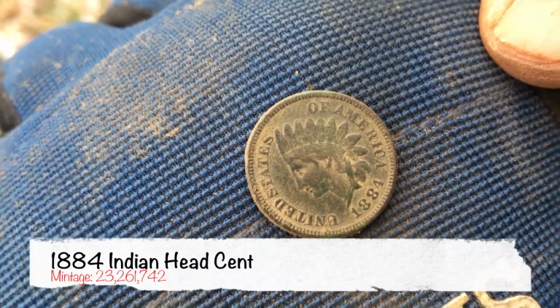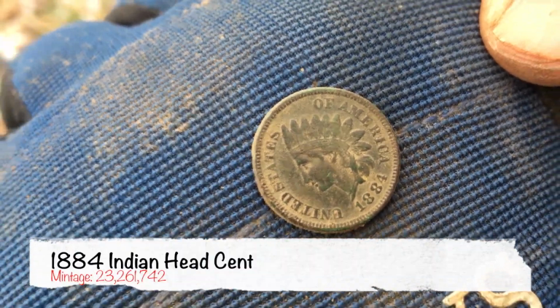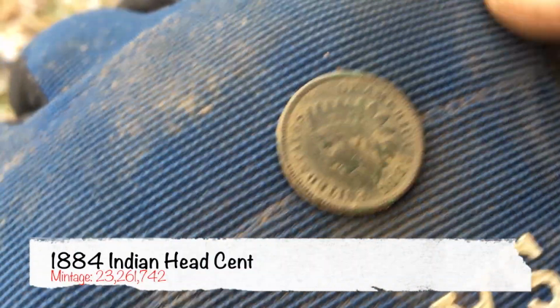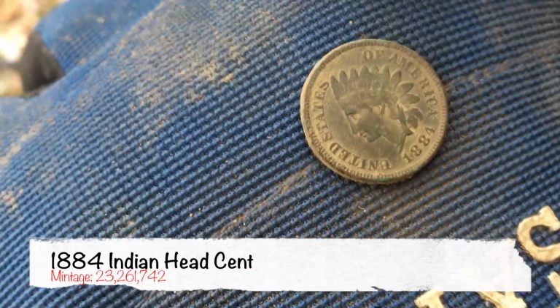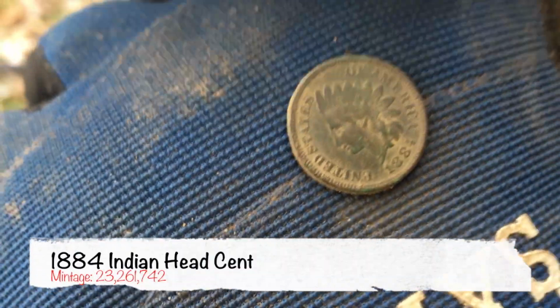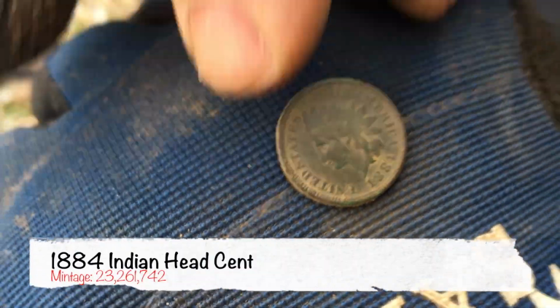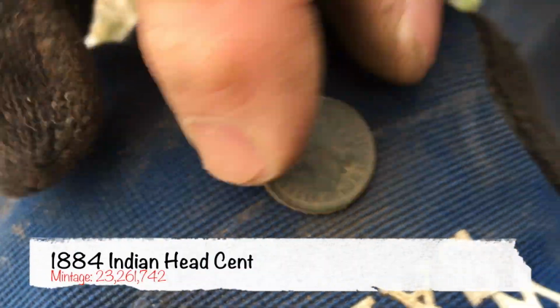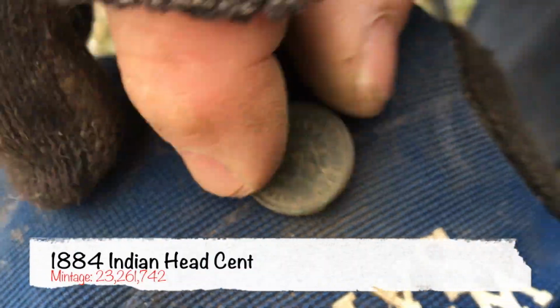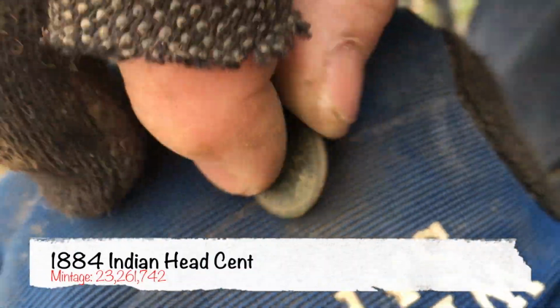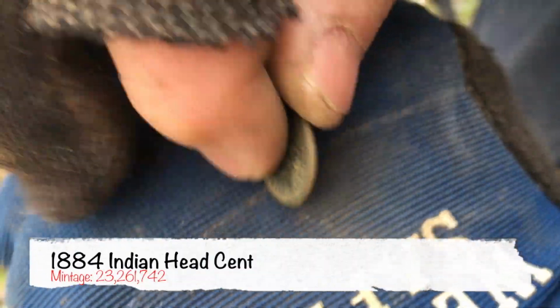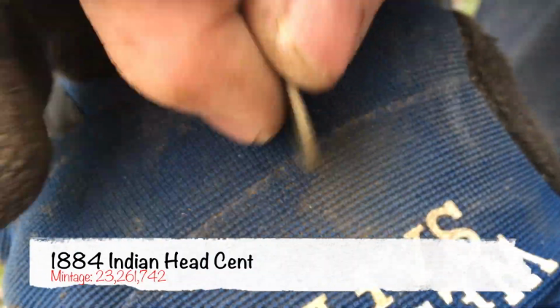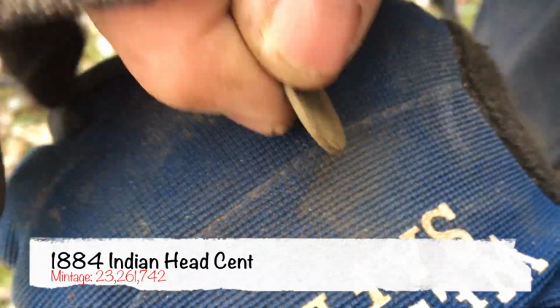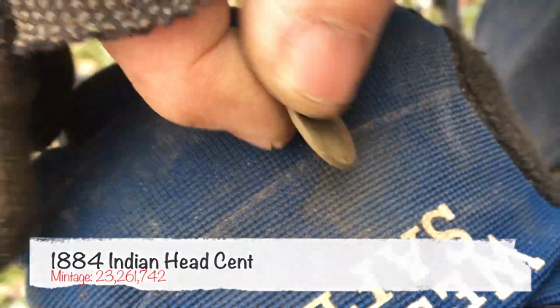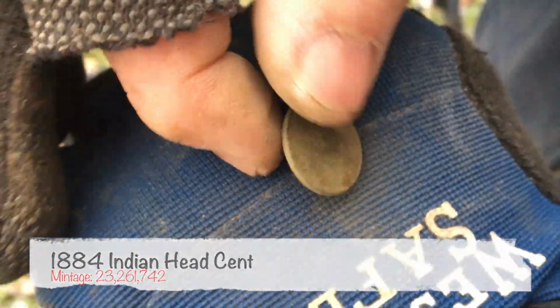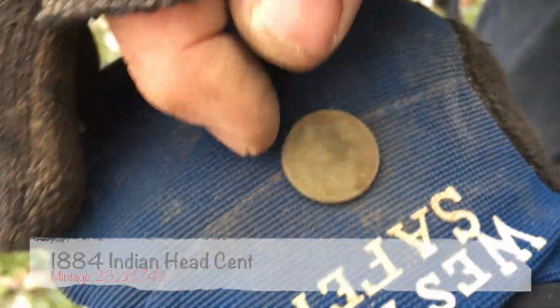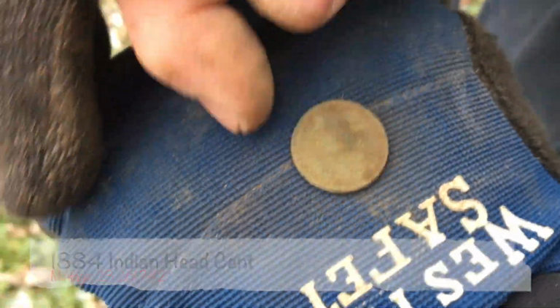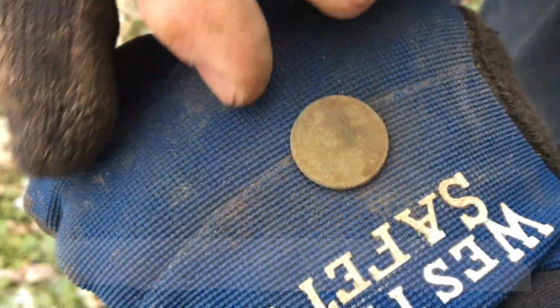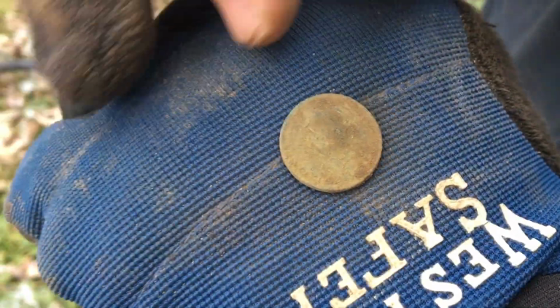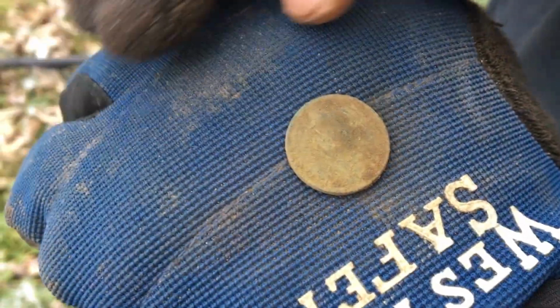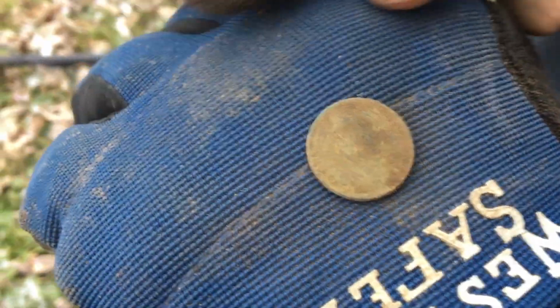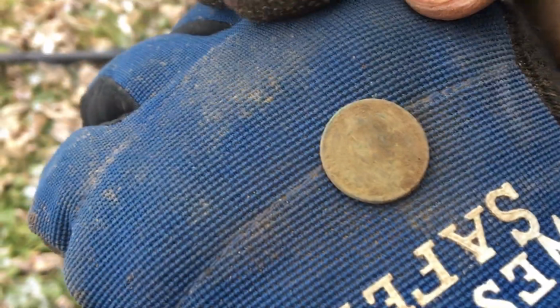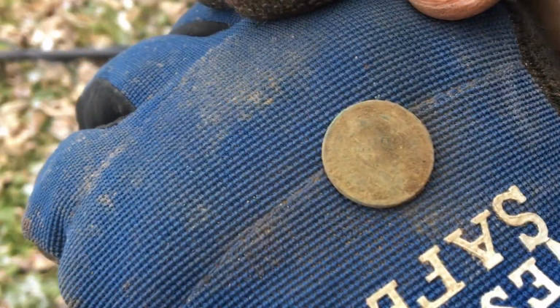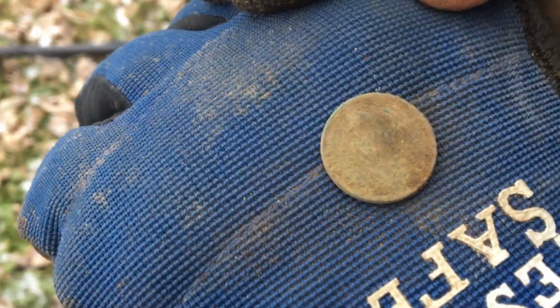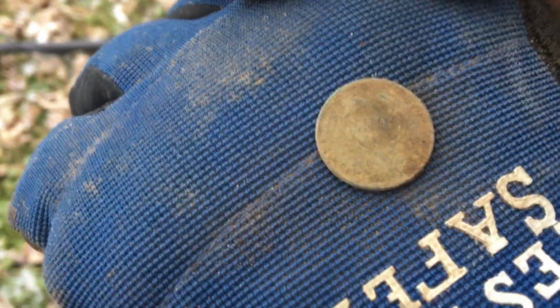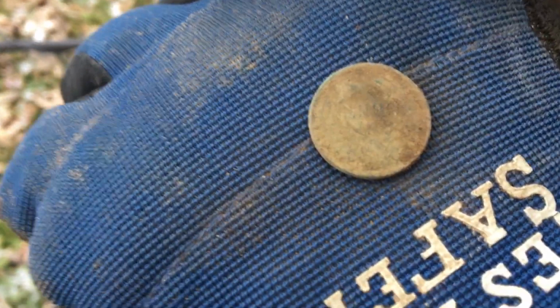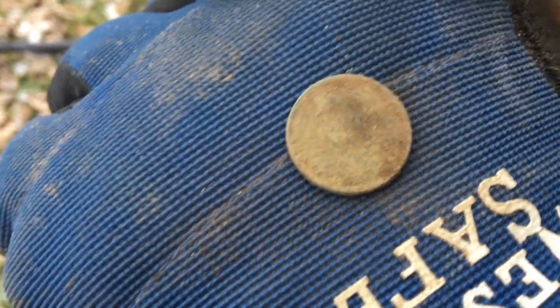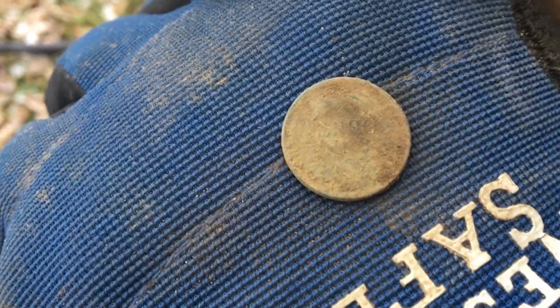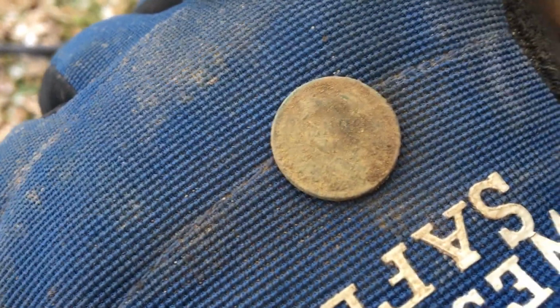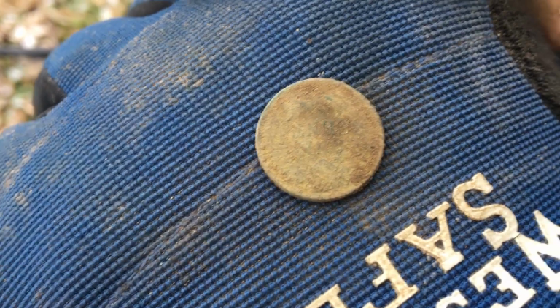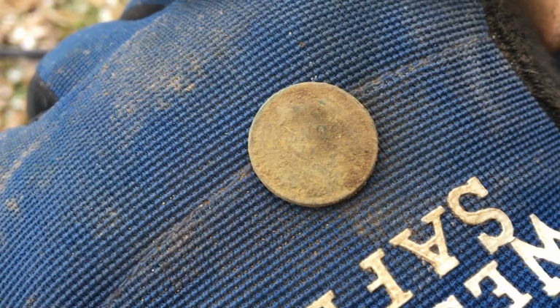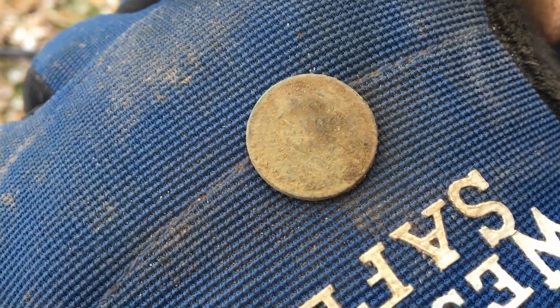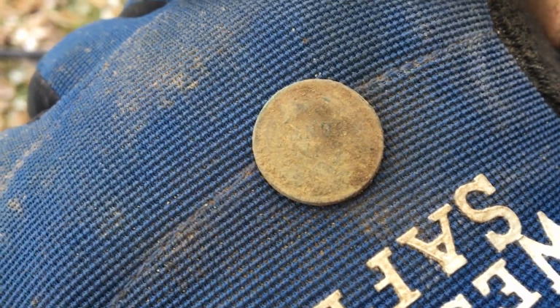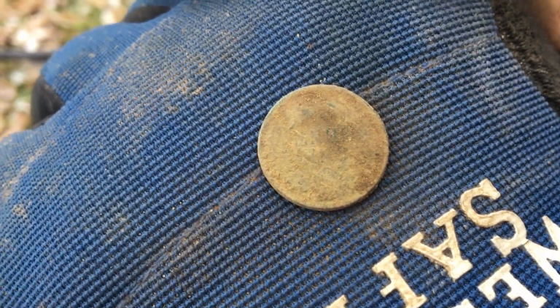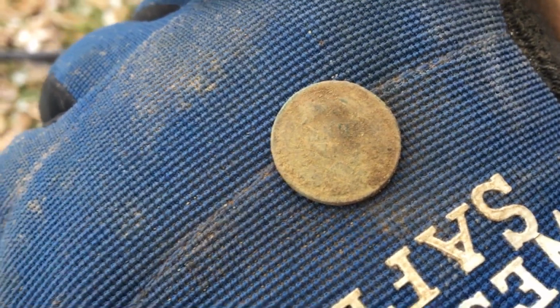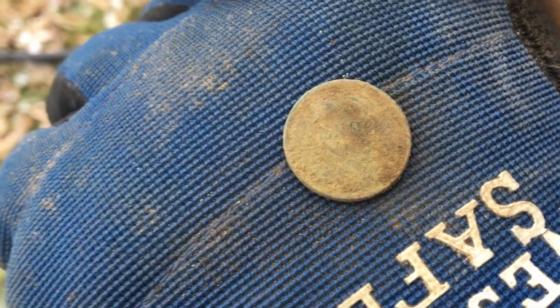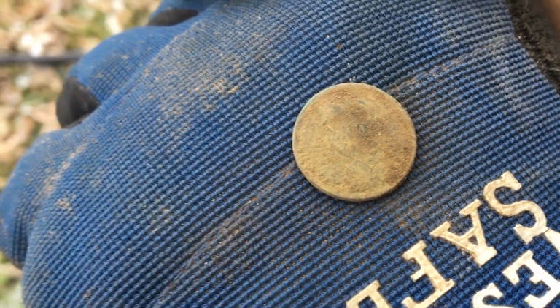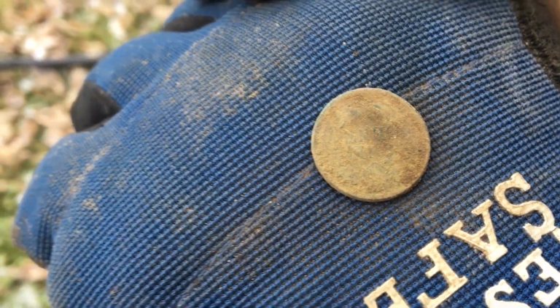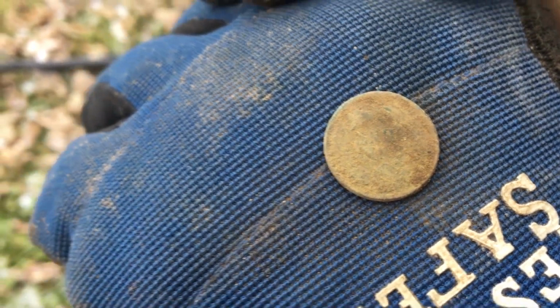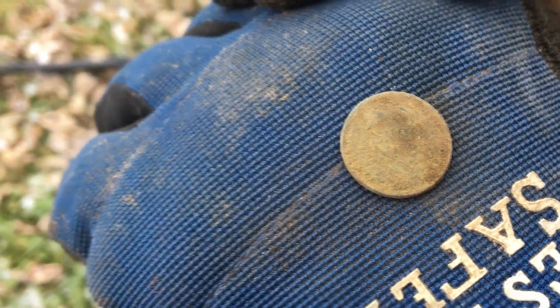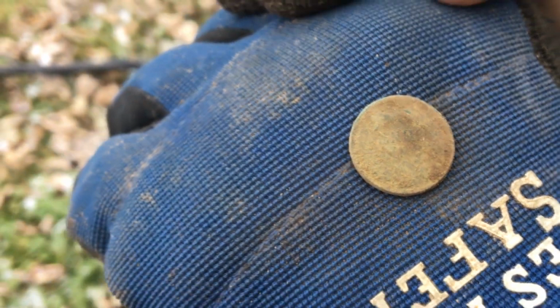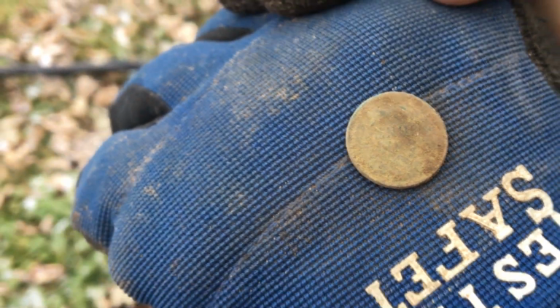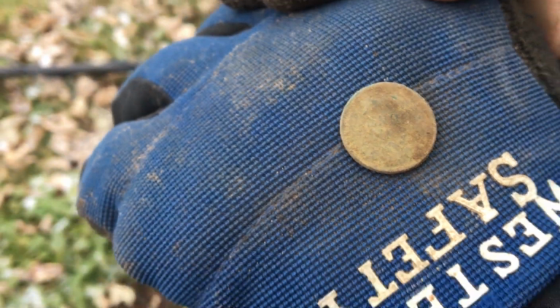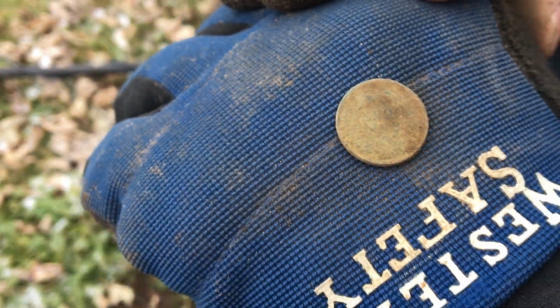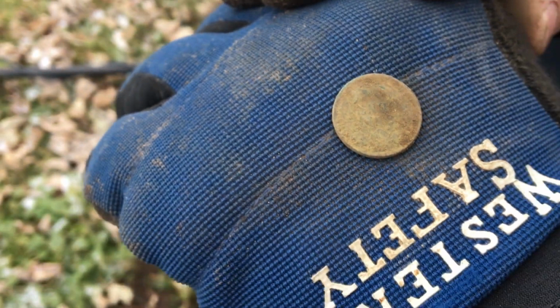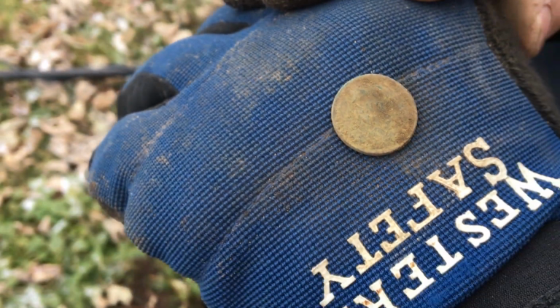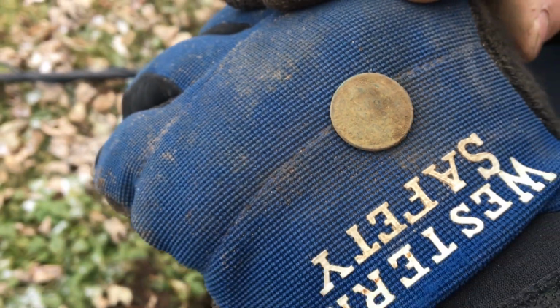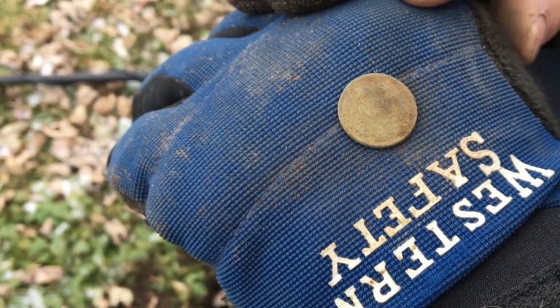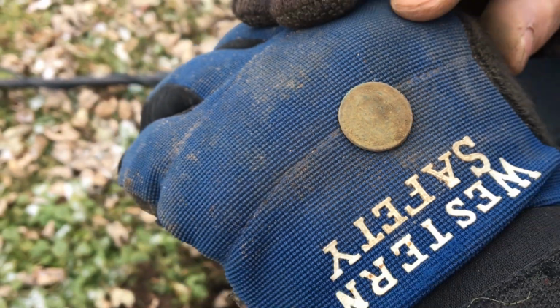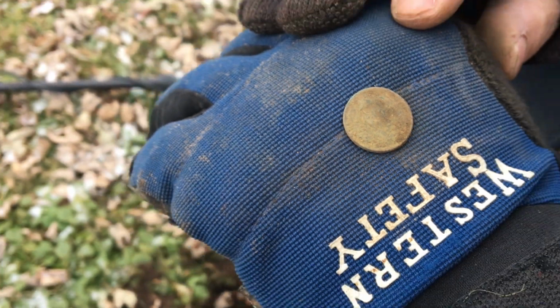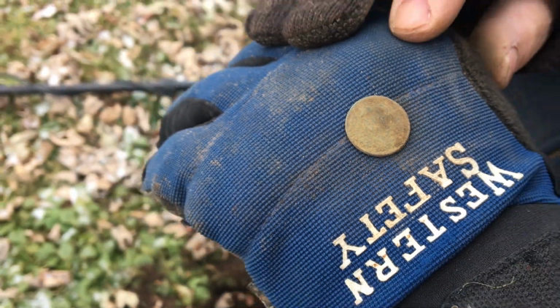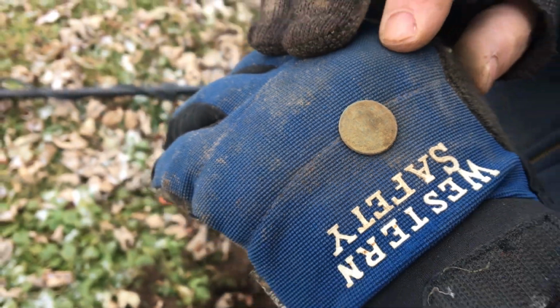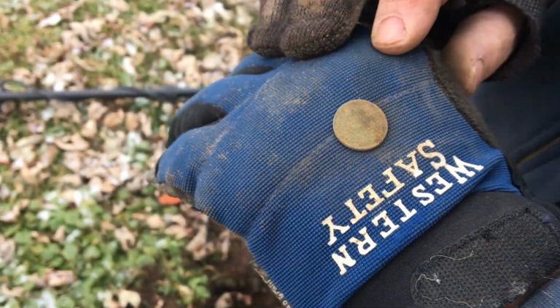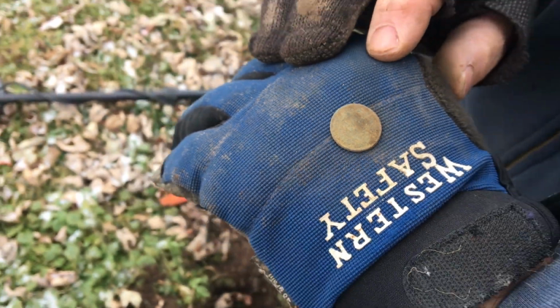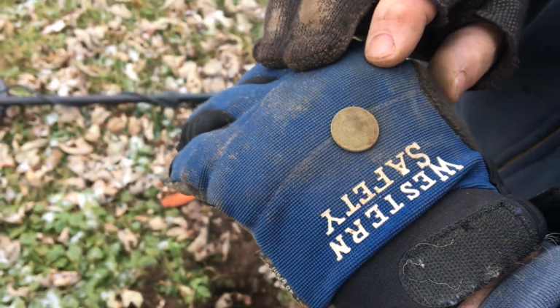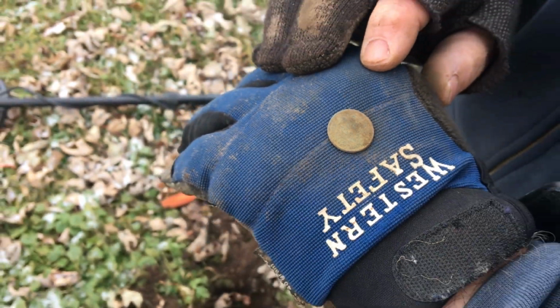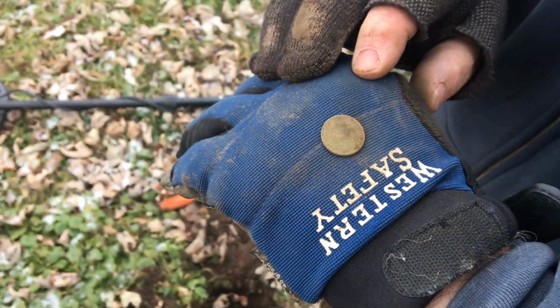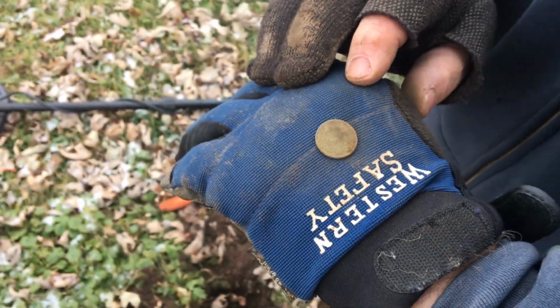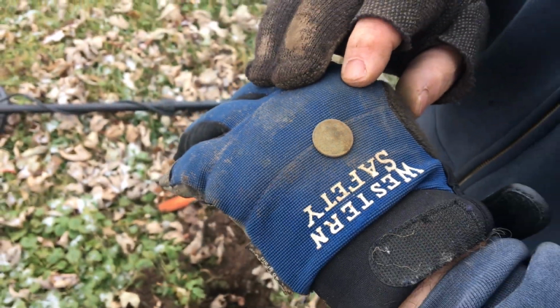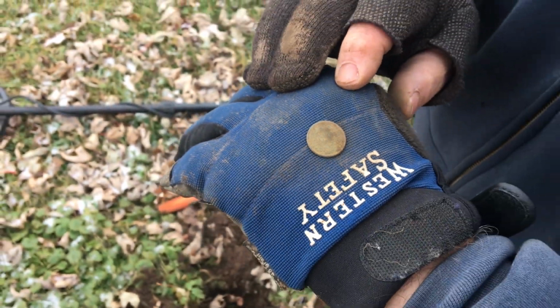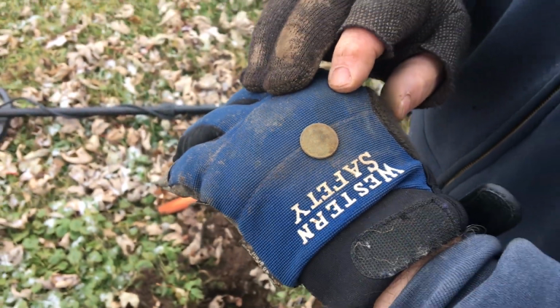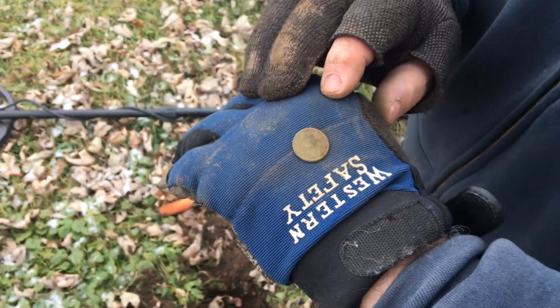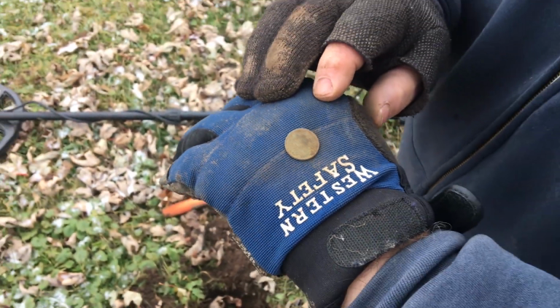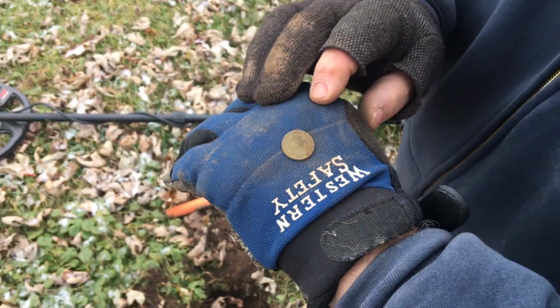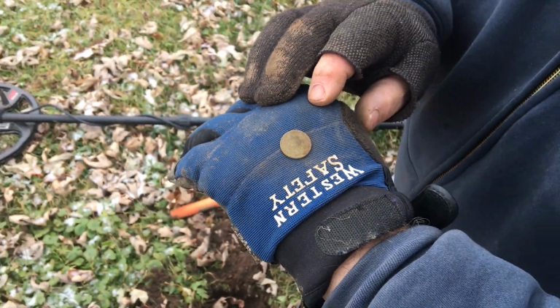Have you found anything else yet? Bullet casings, two Wheaties, a dime, and a memorial penny. All right, you're doing better than me.